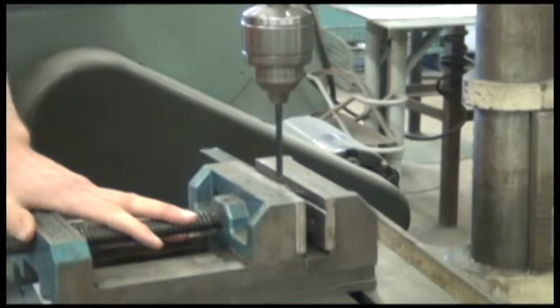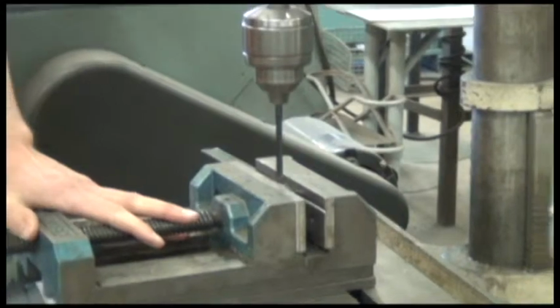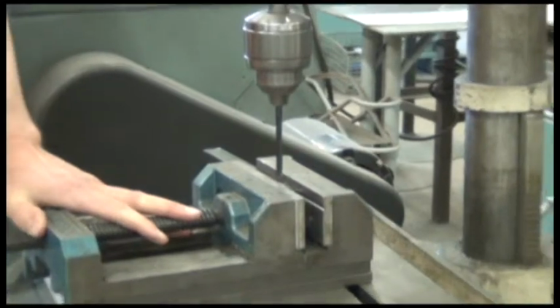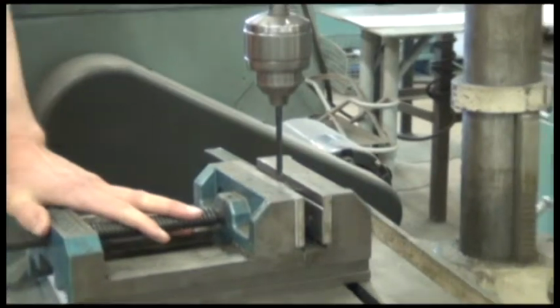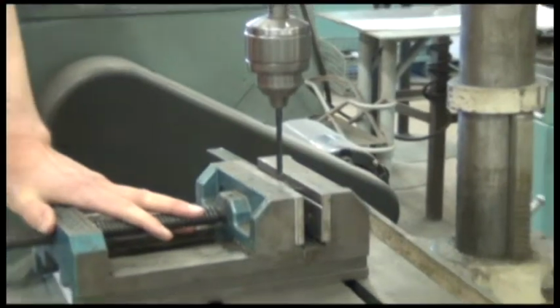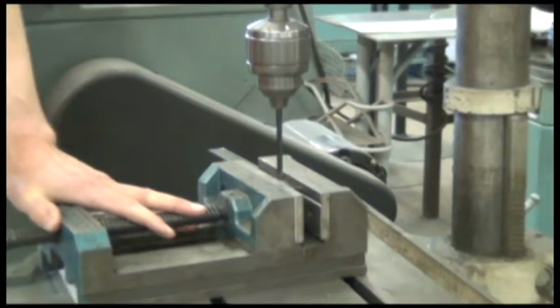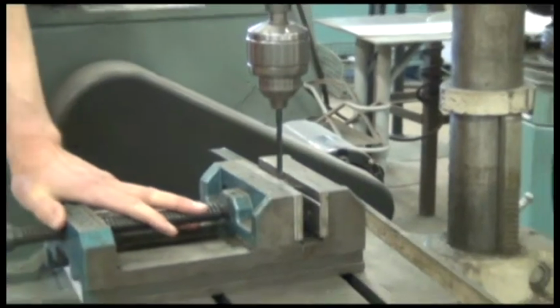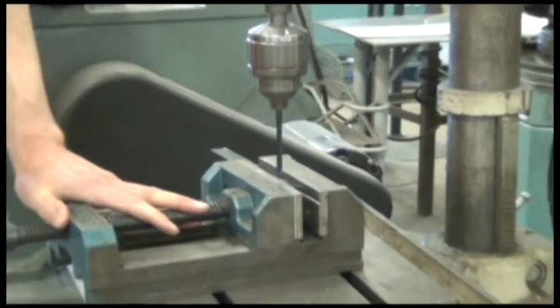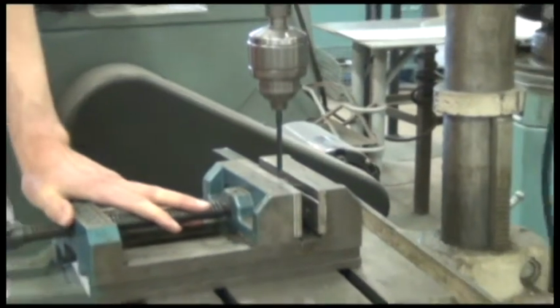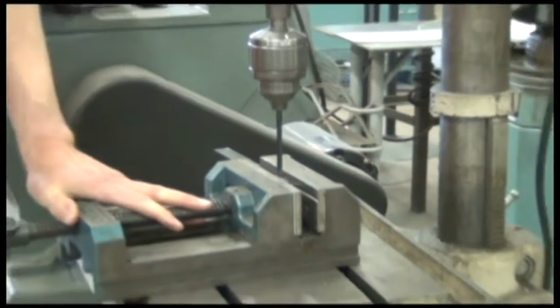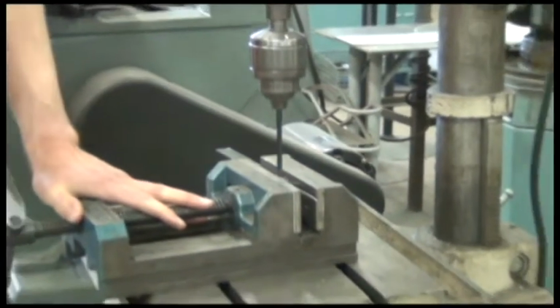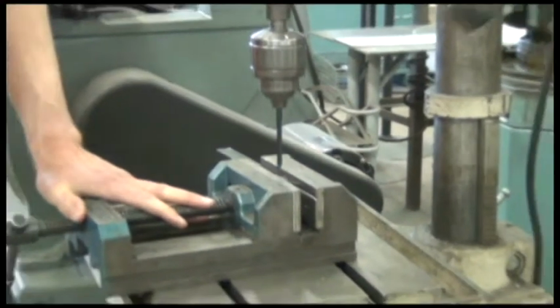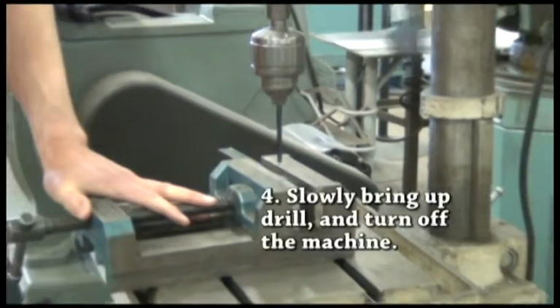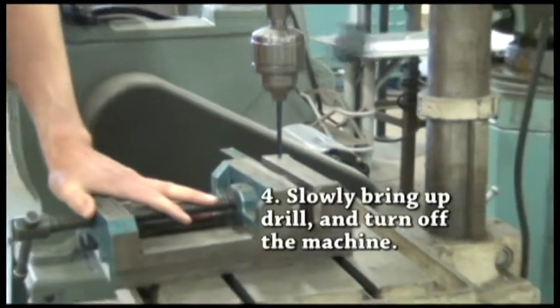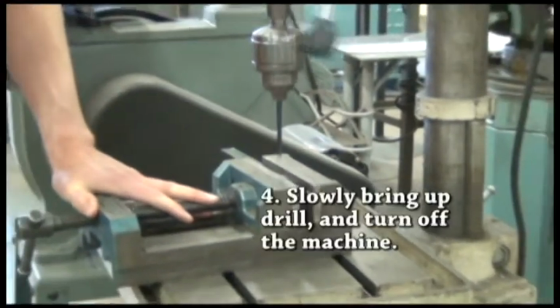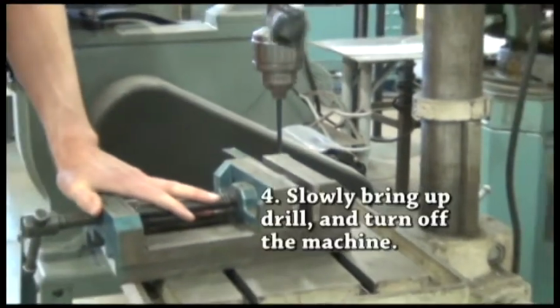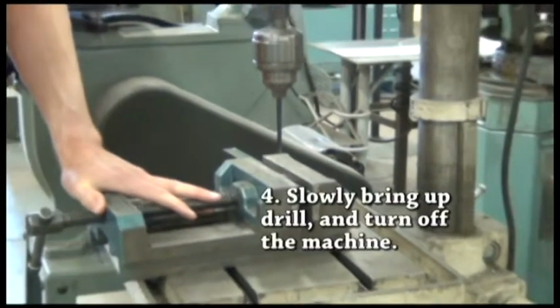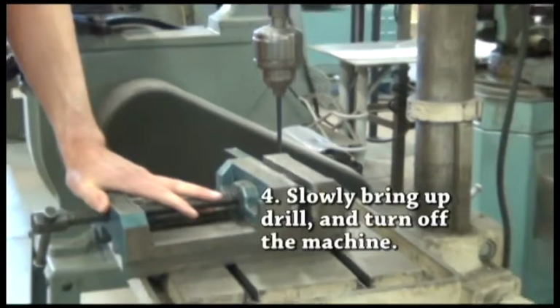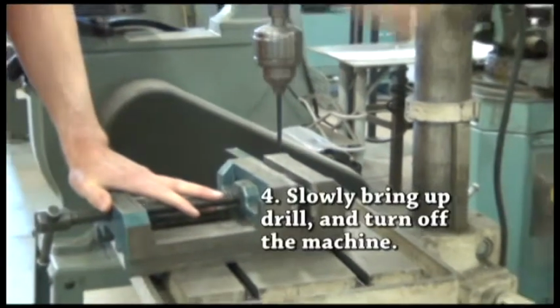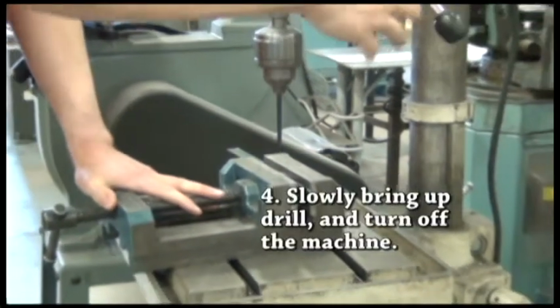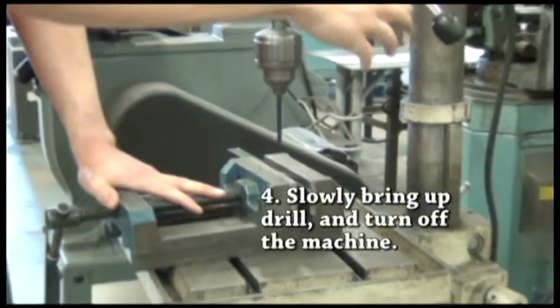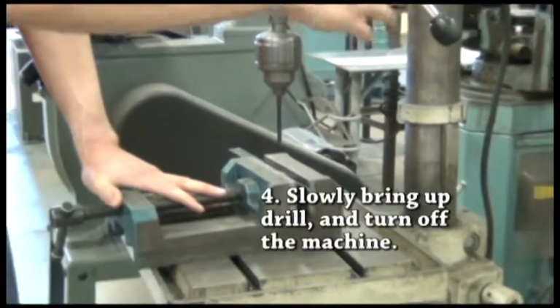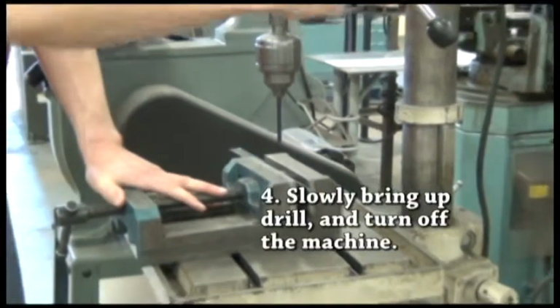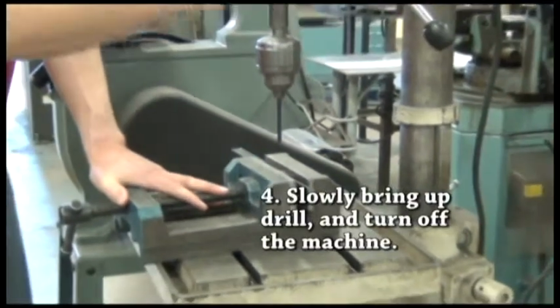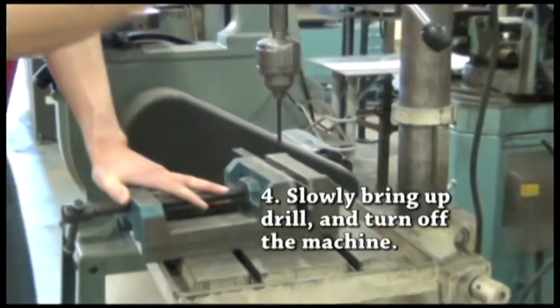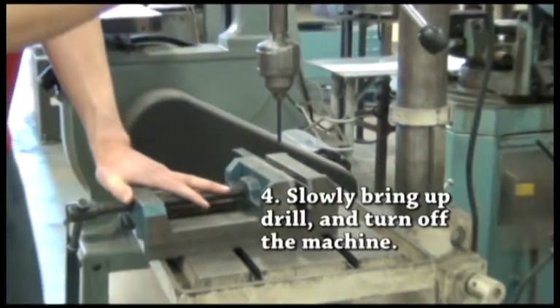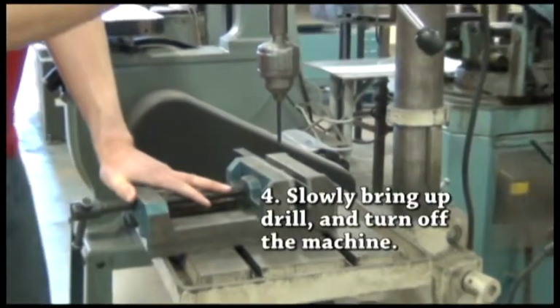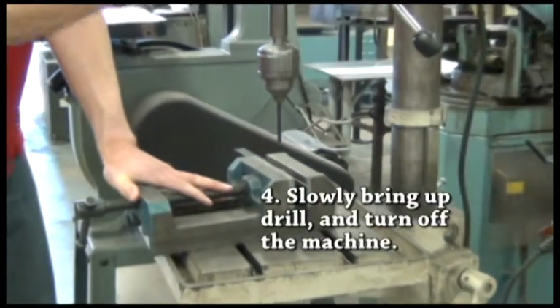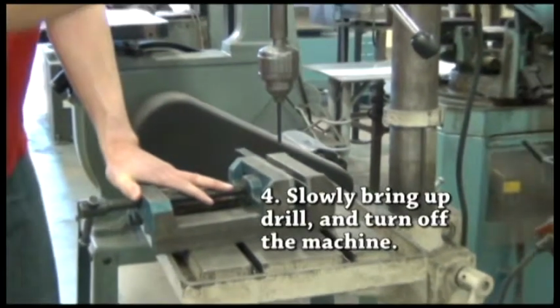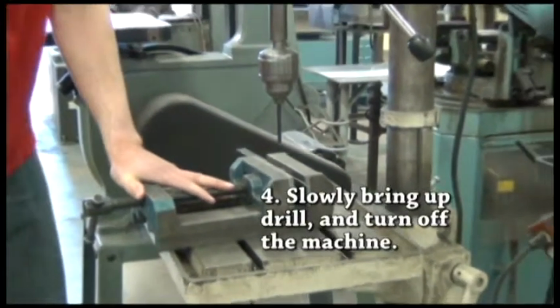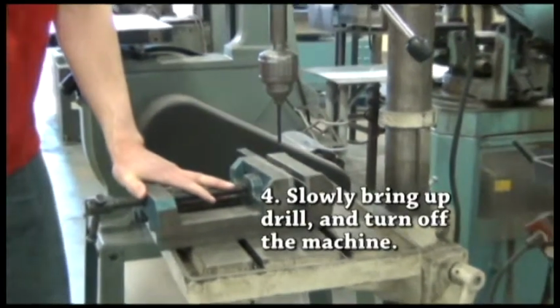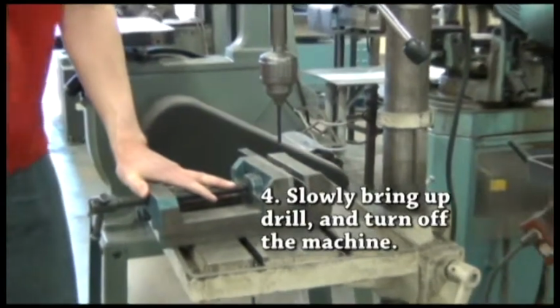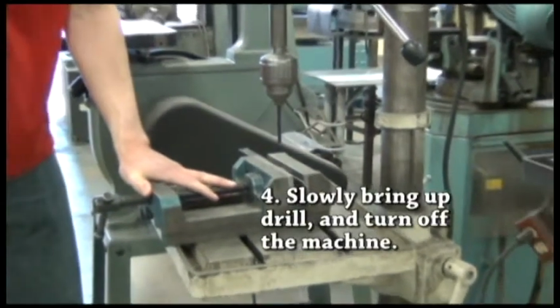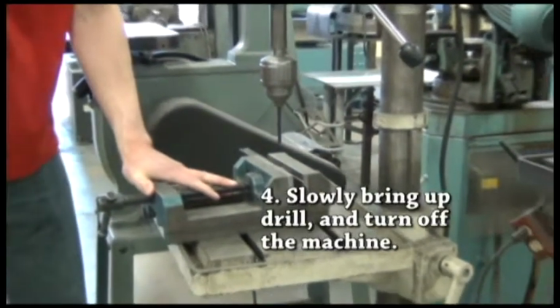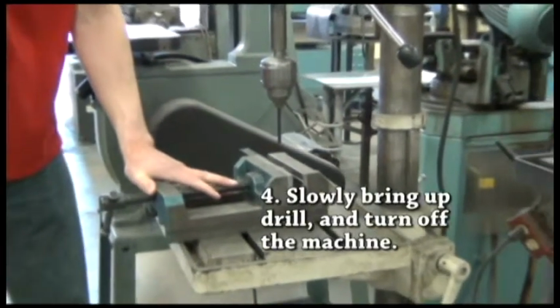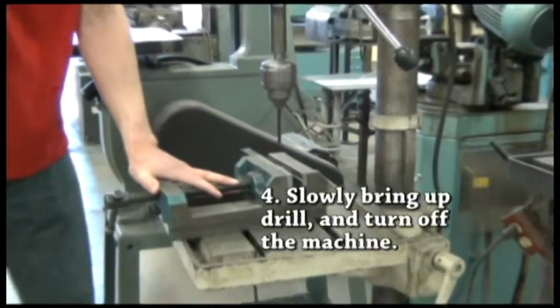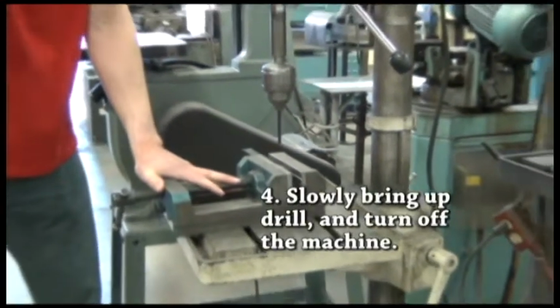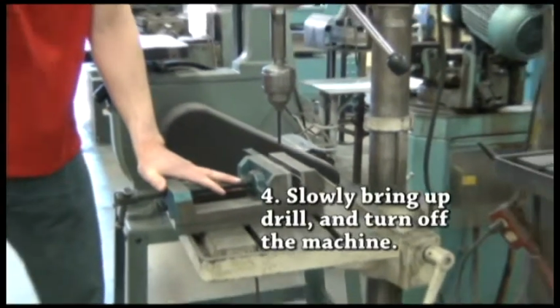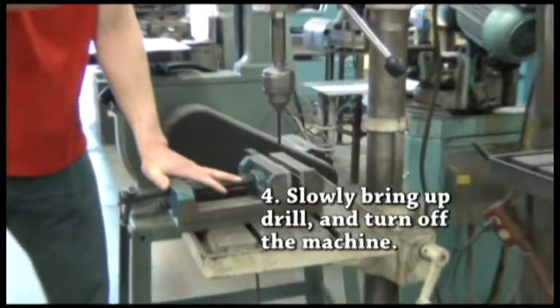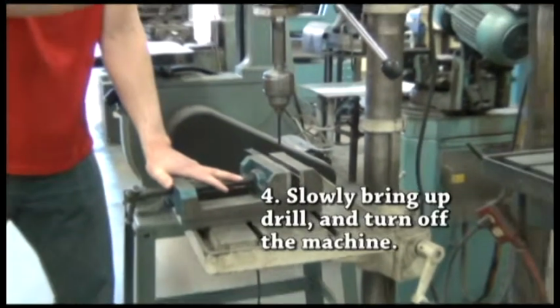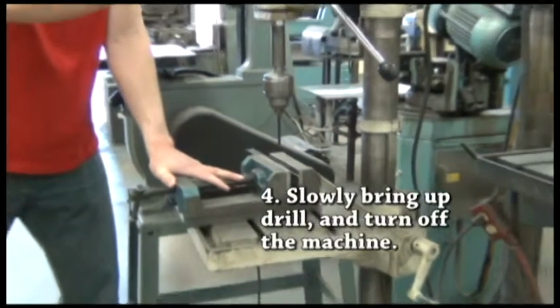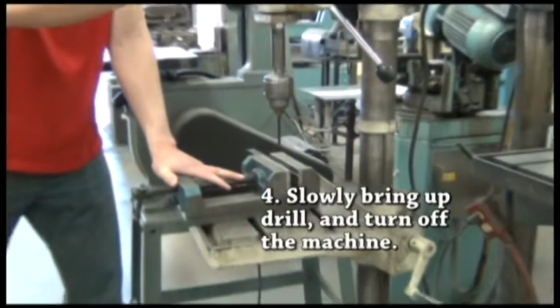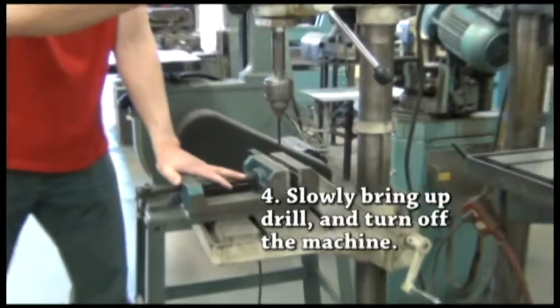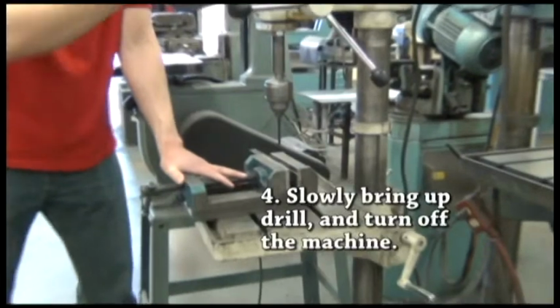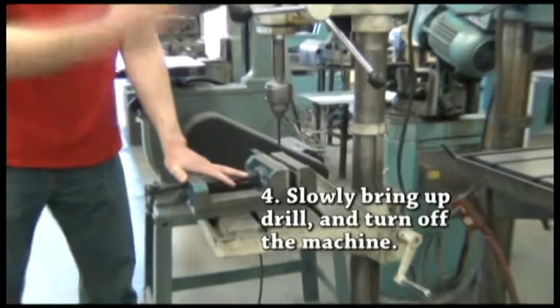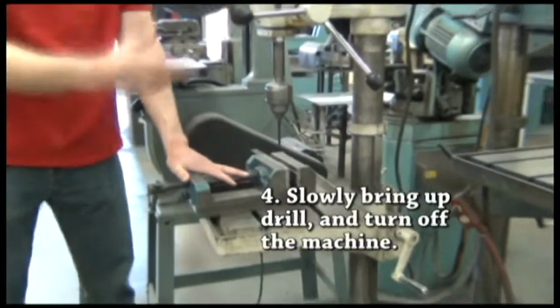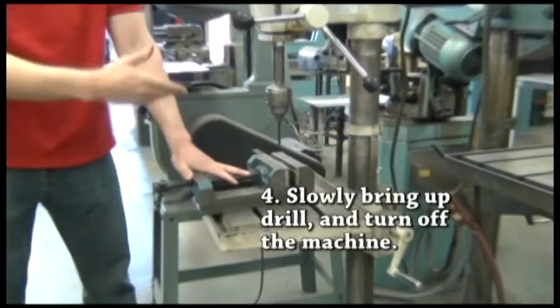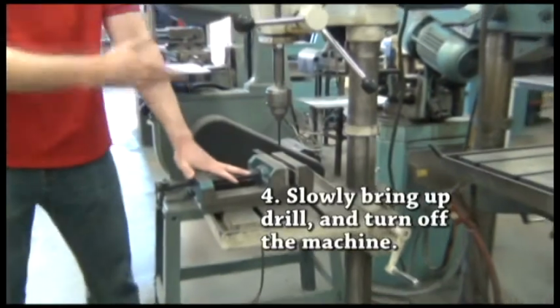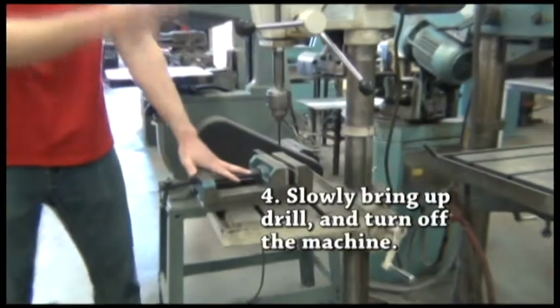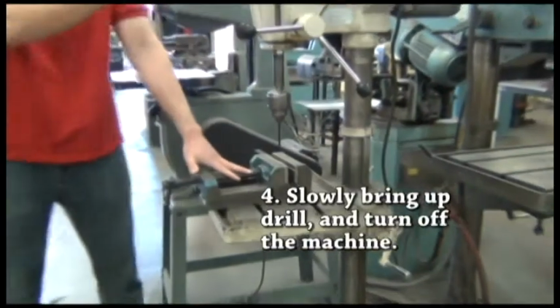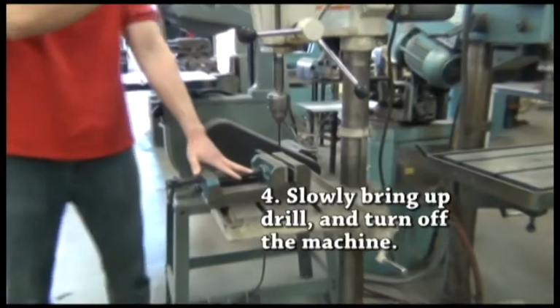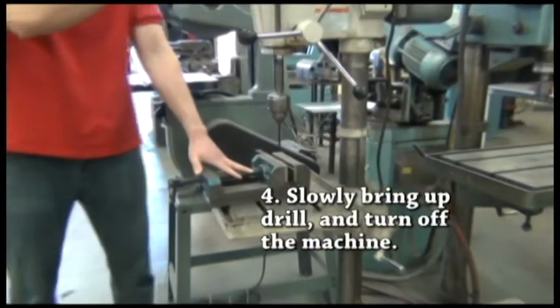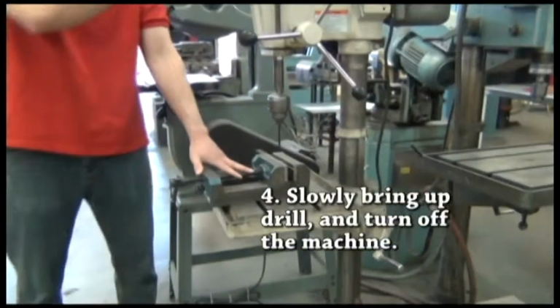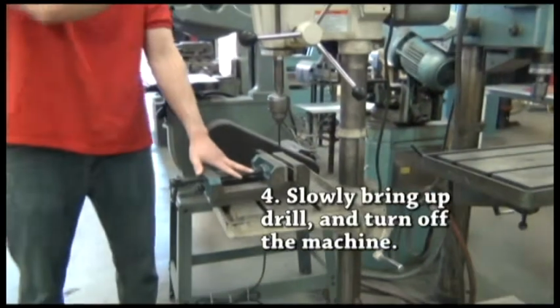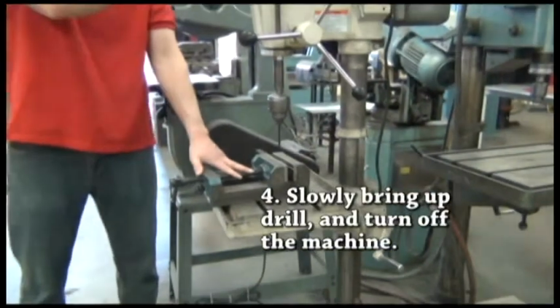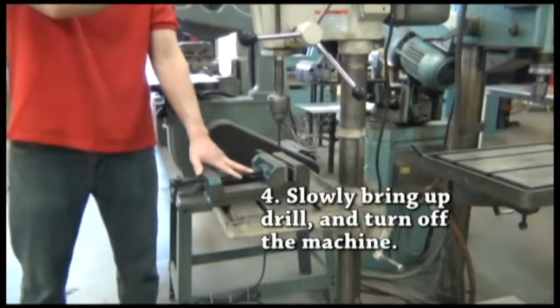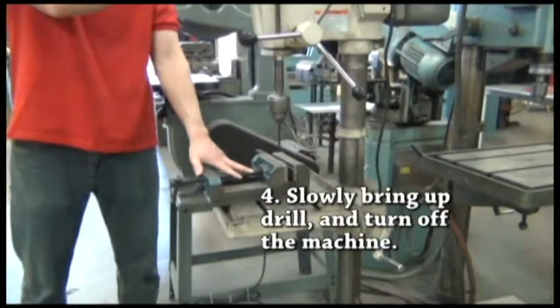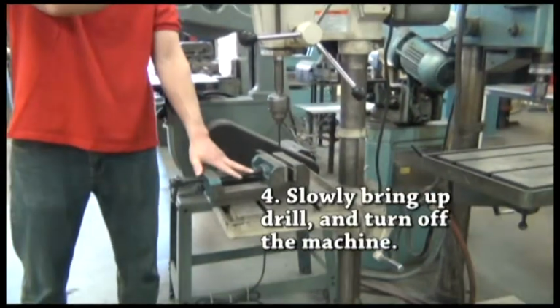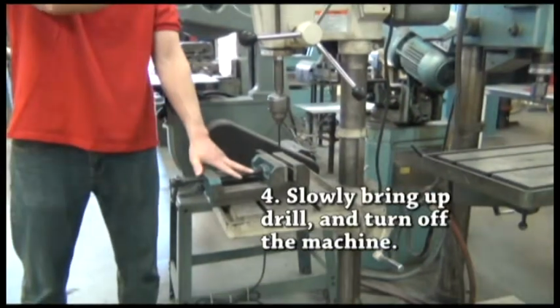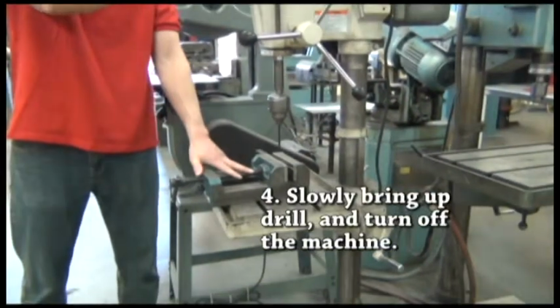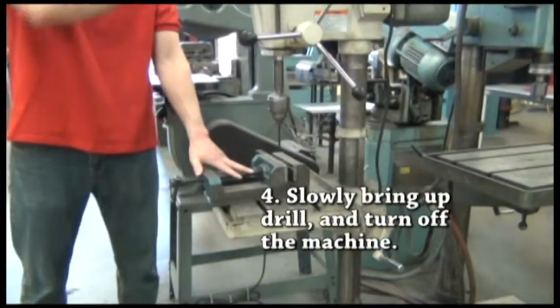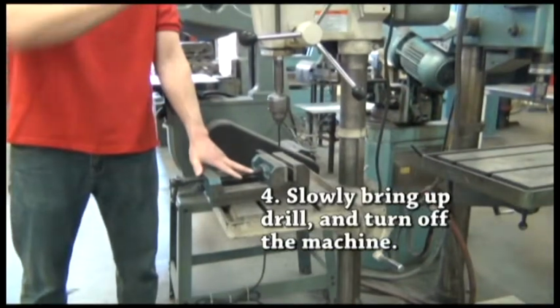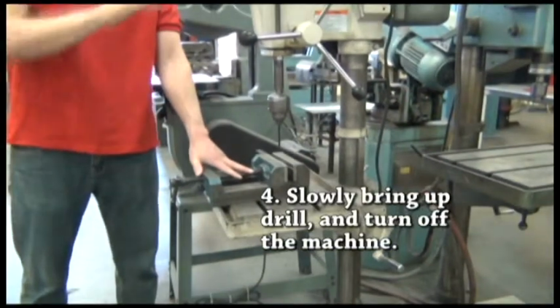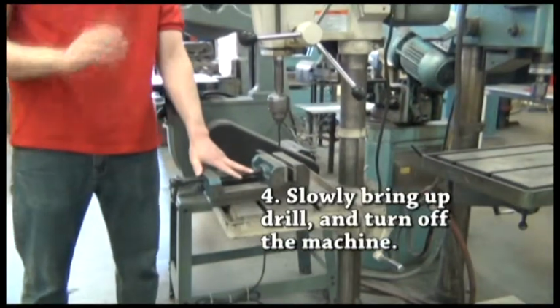When you're done, bring the handle up slowly — don't just let it fling back up. Then turn the machine off.